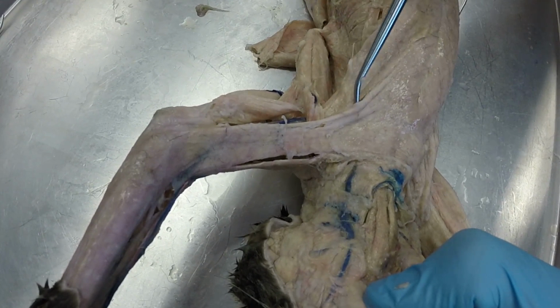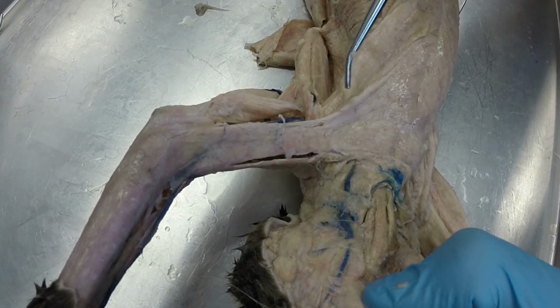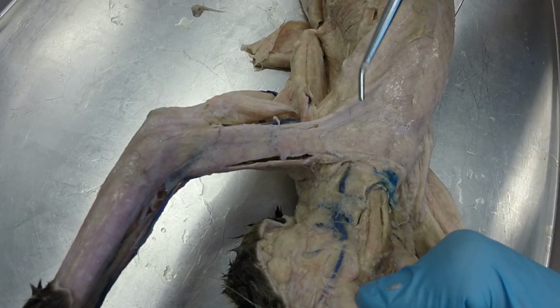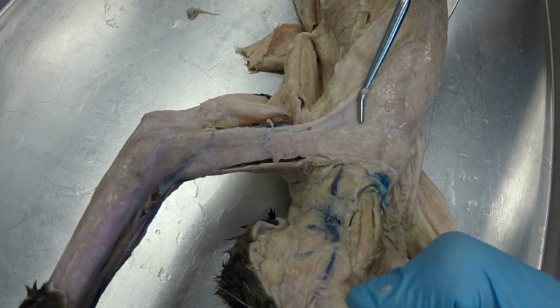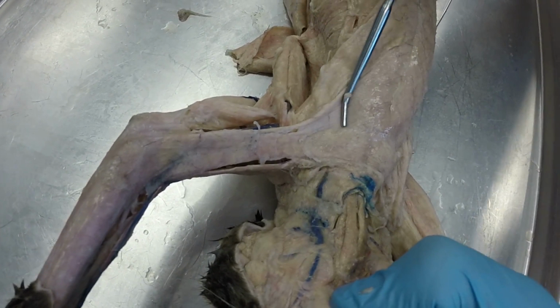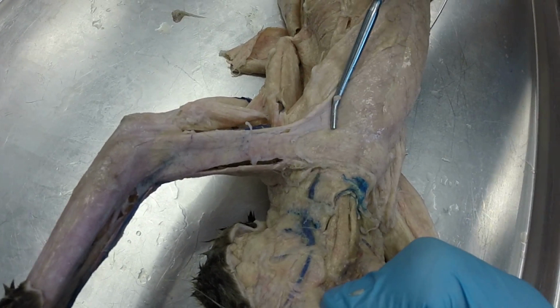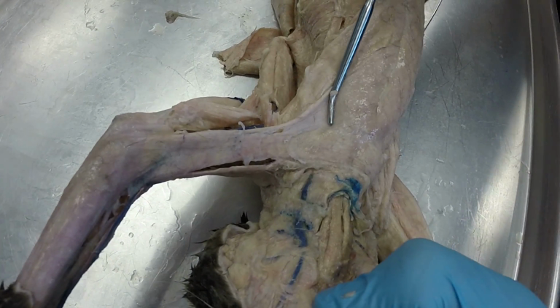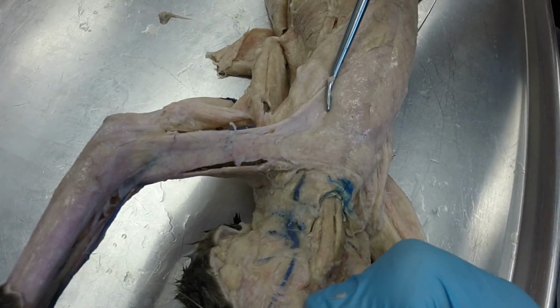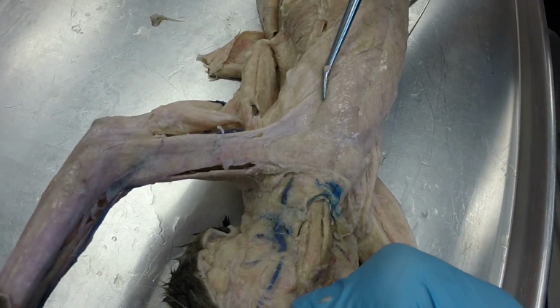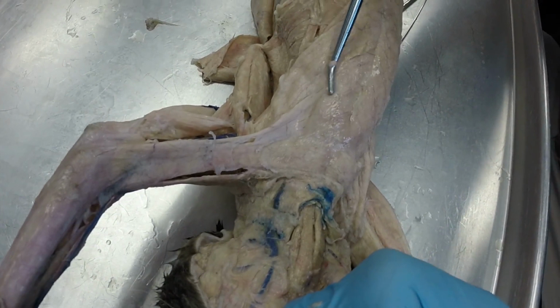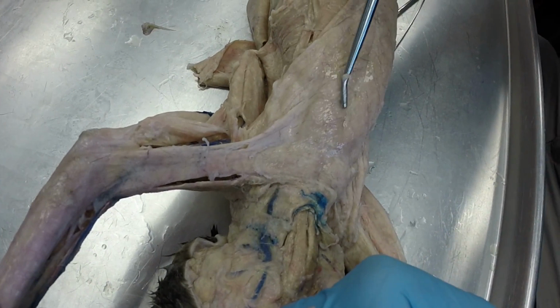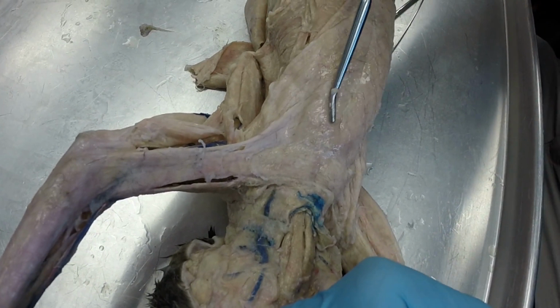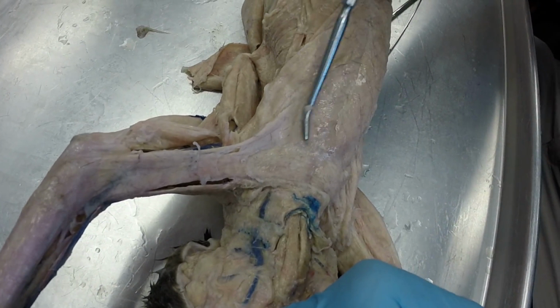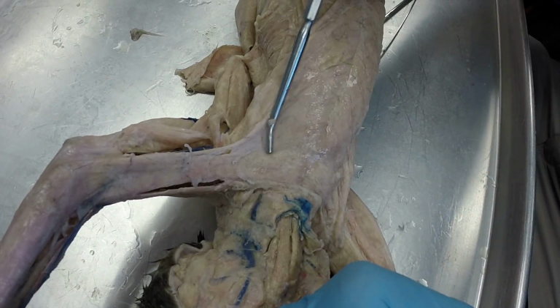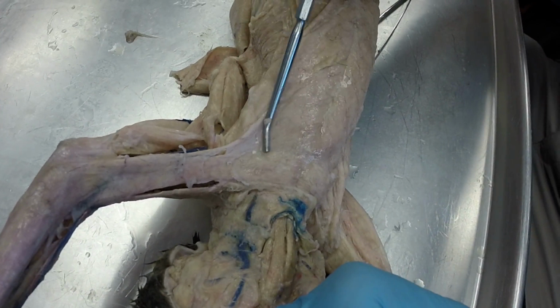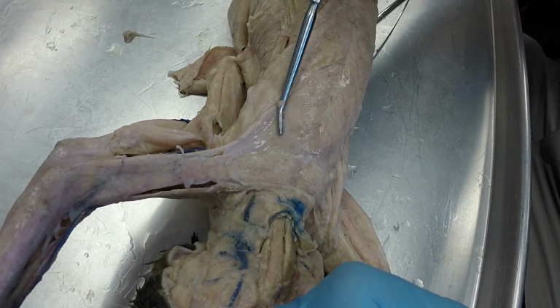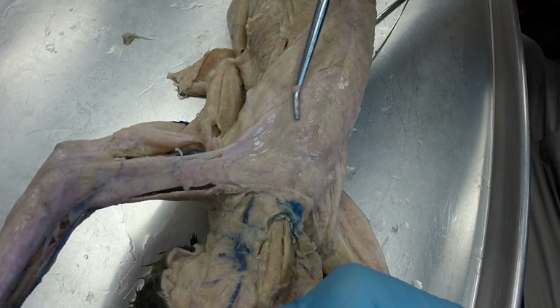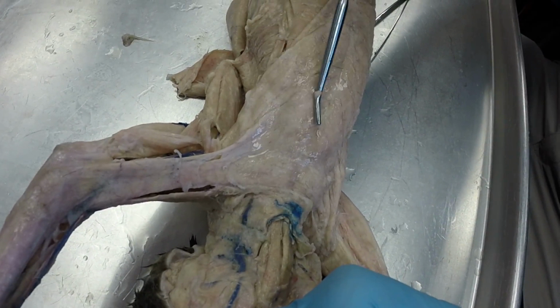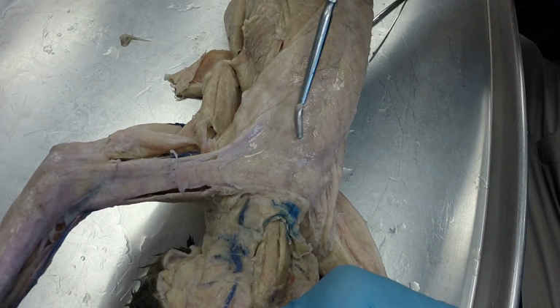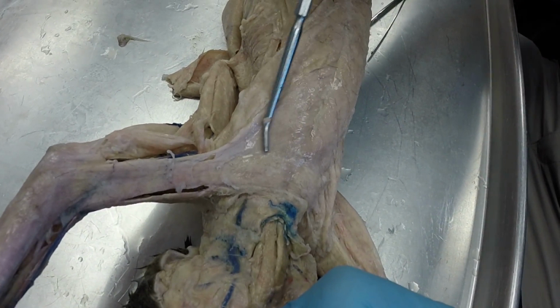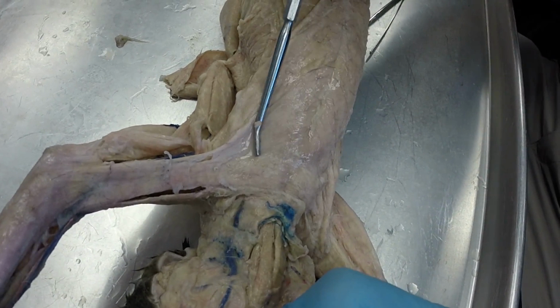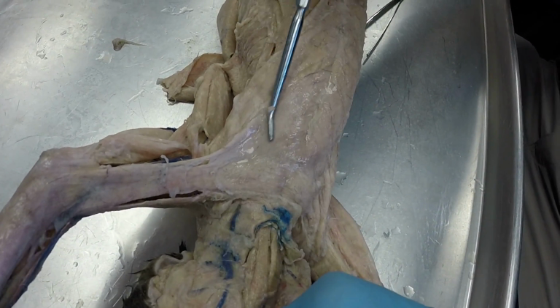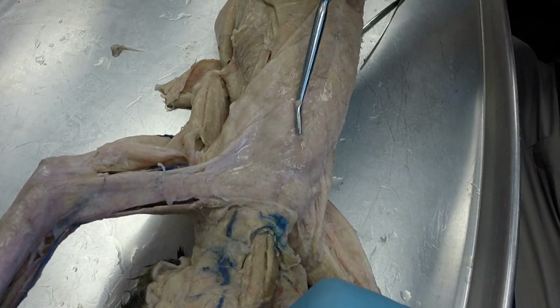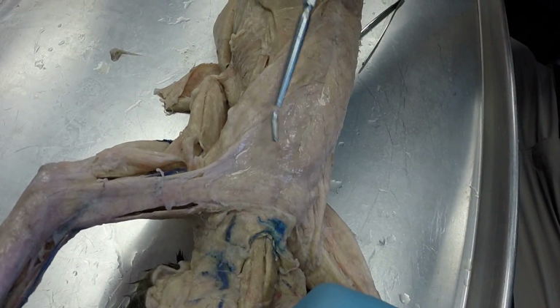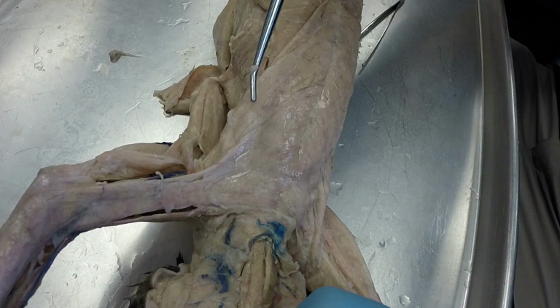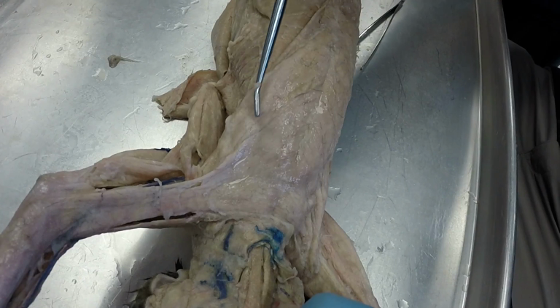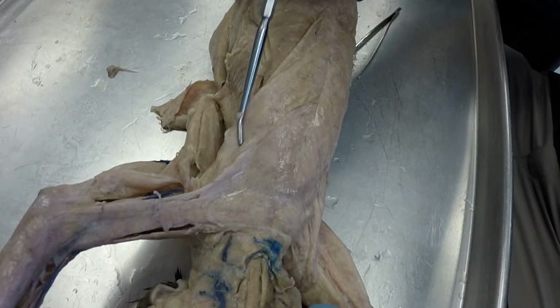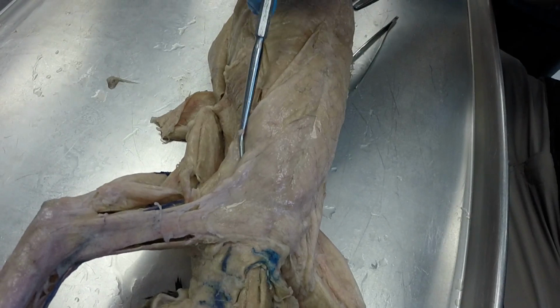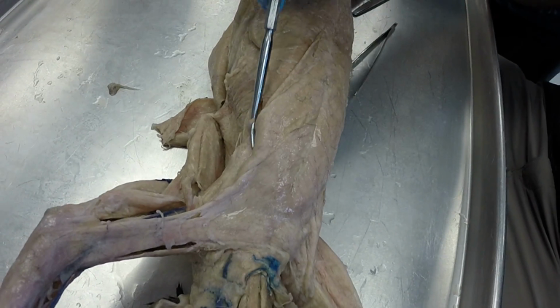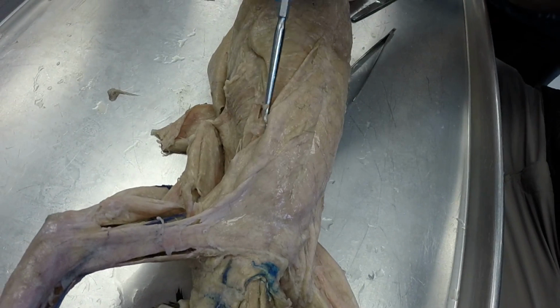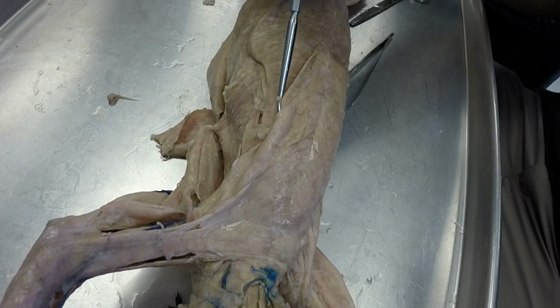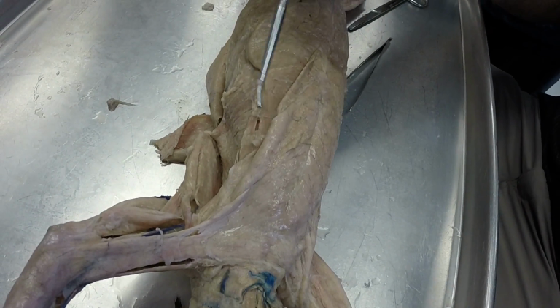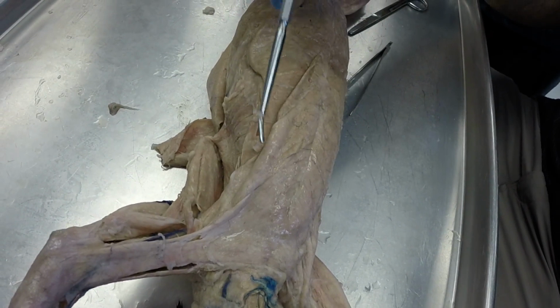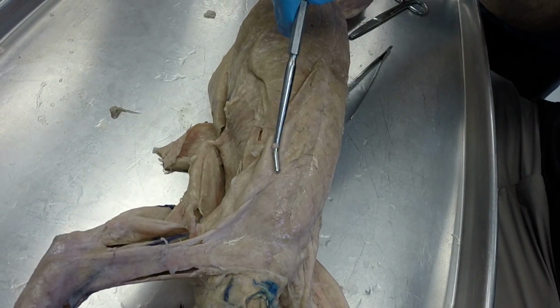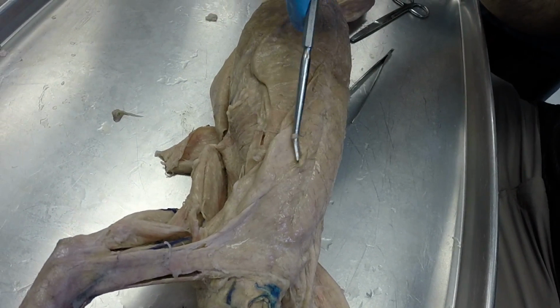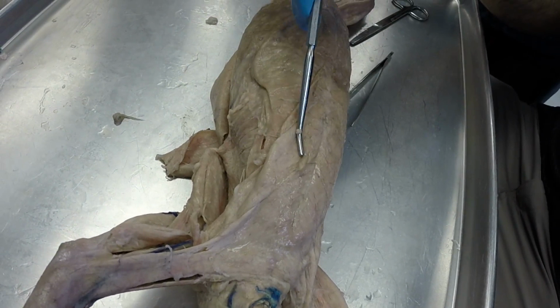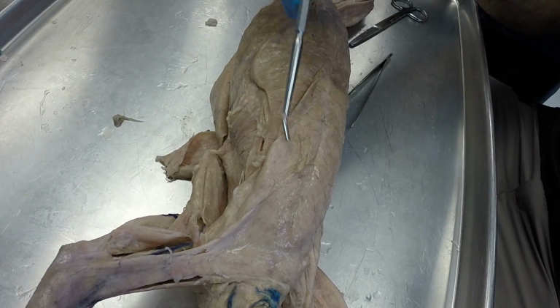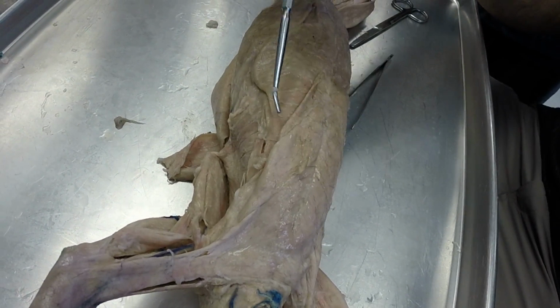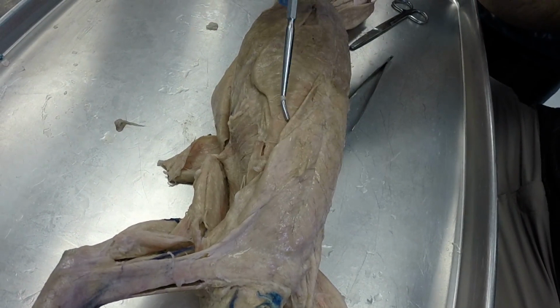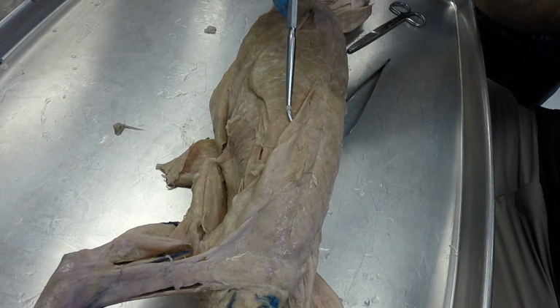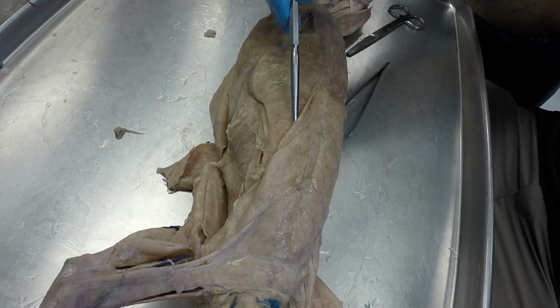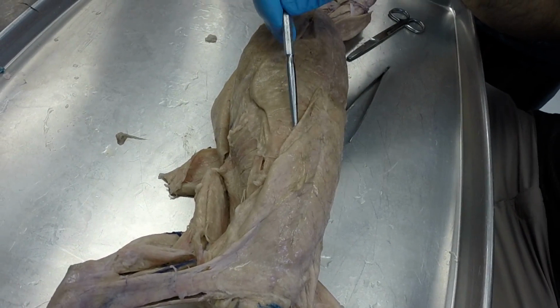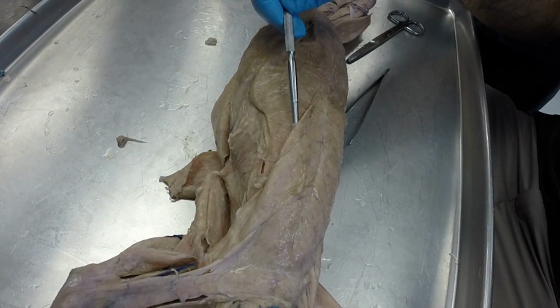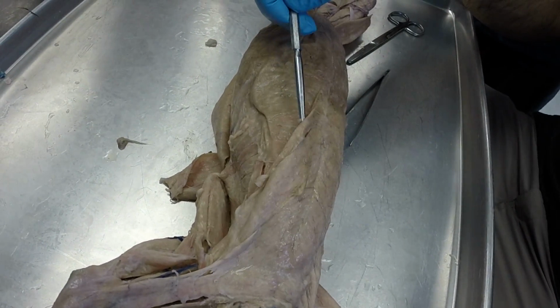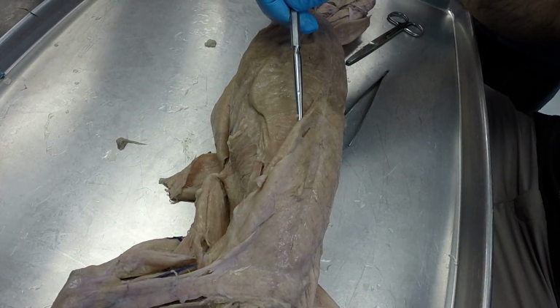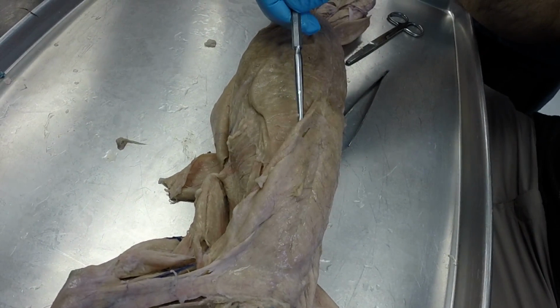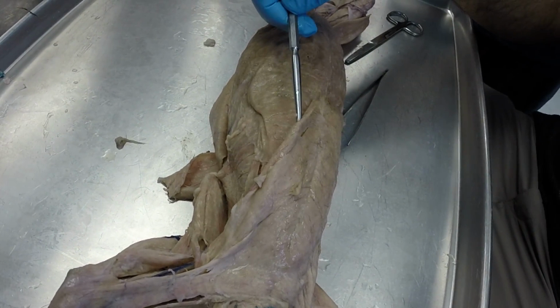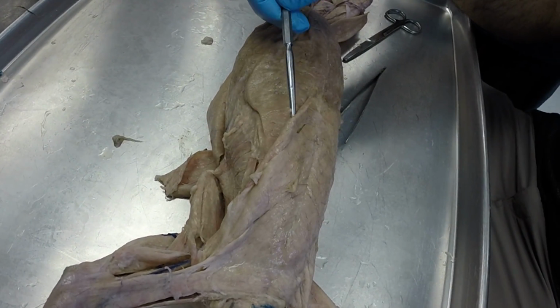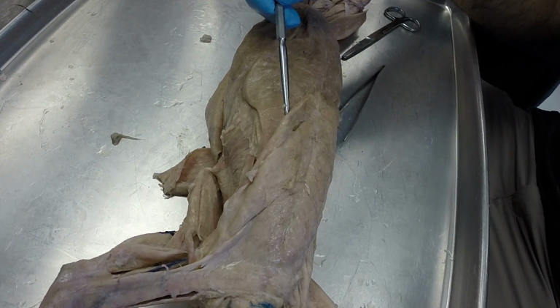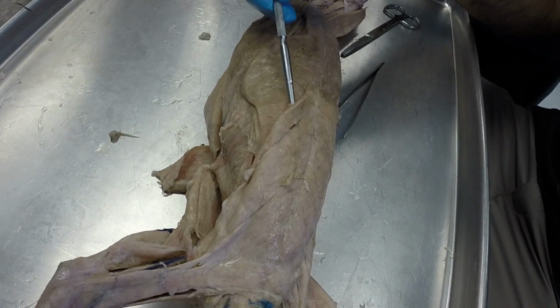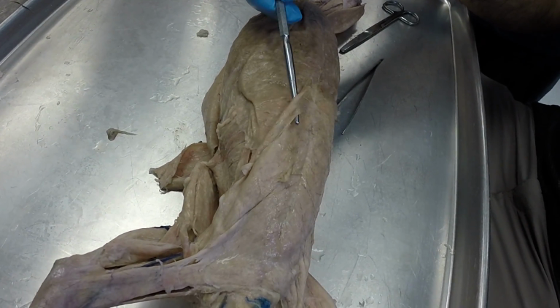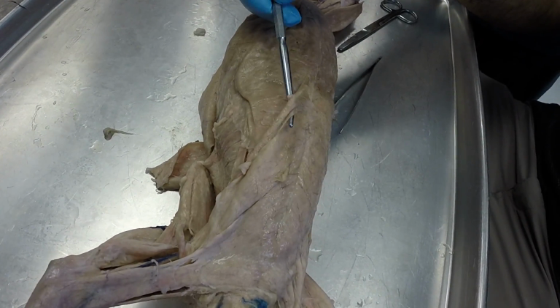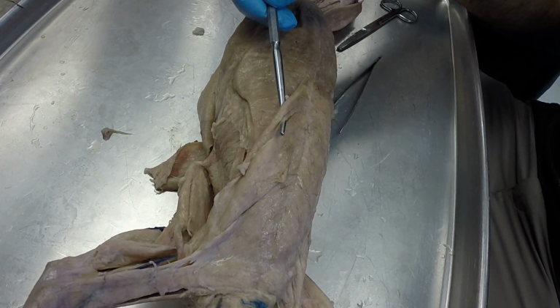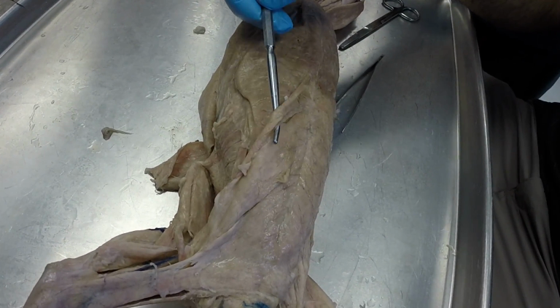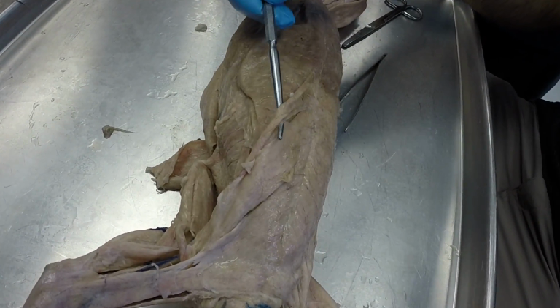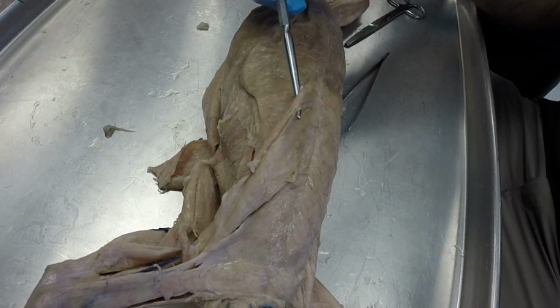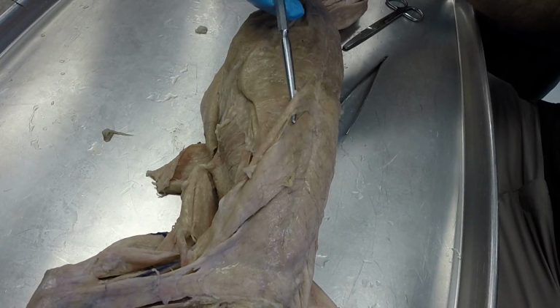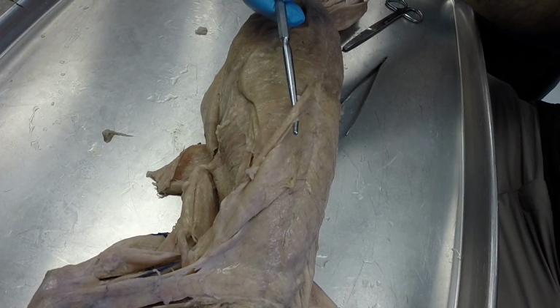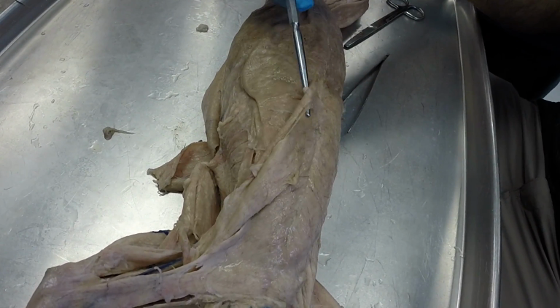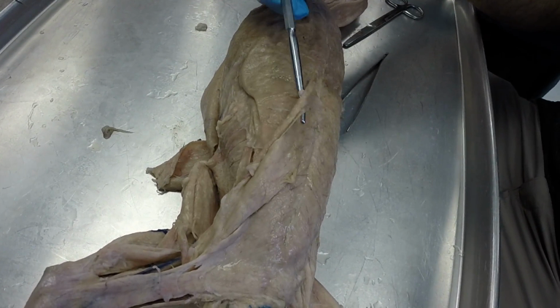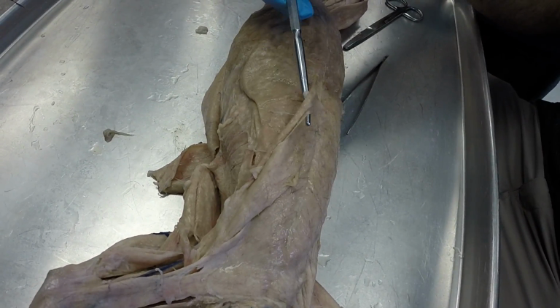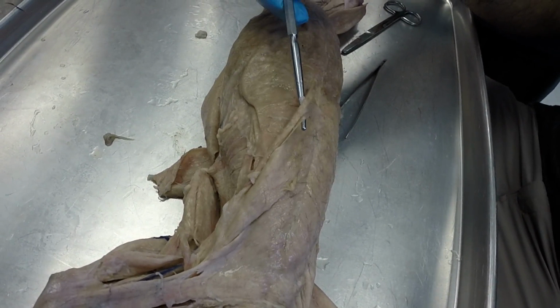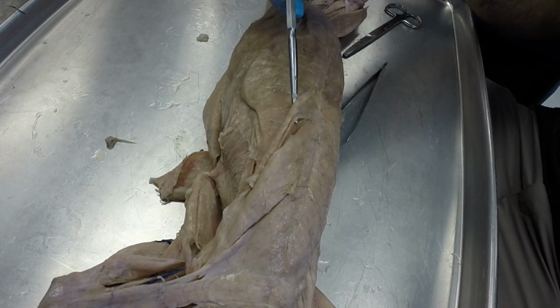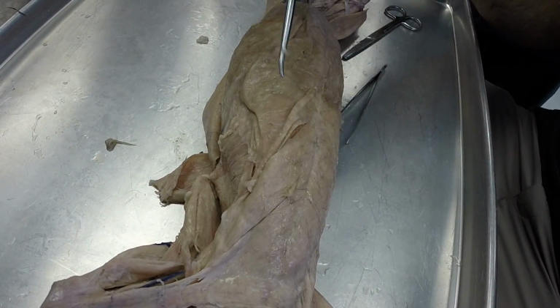Then you have your pectoralis major, pectoralis minor, and your xiphihumeralis, right there.